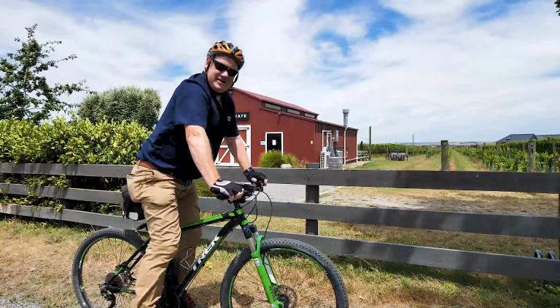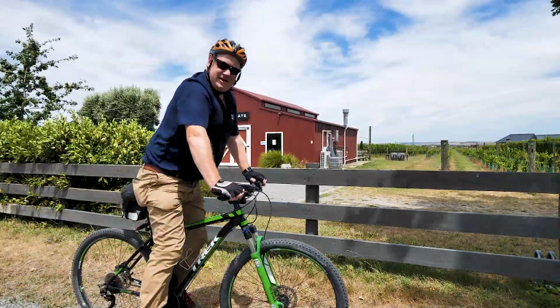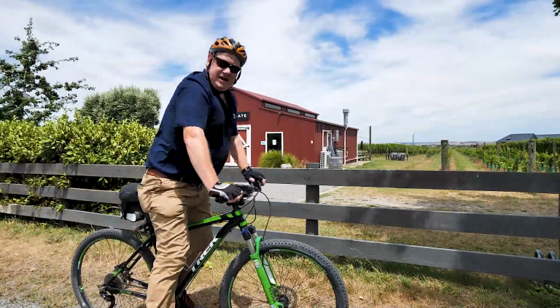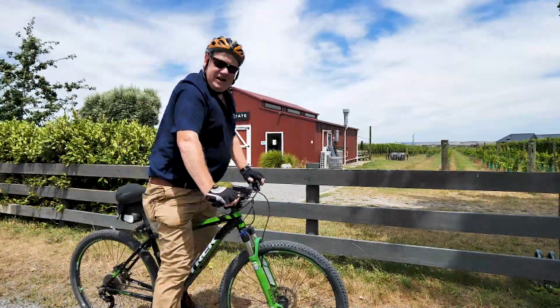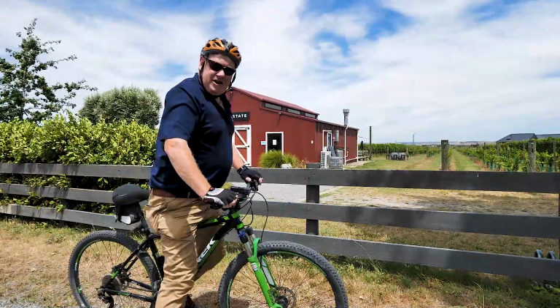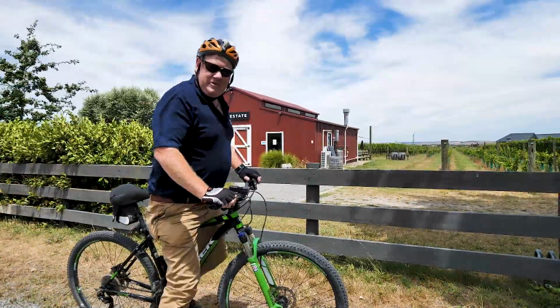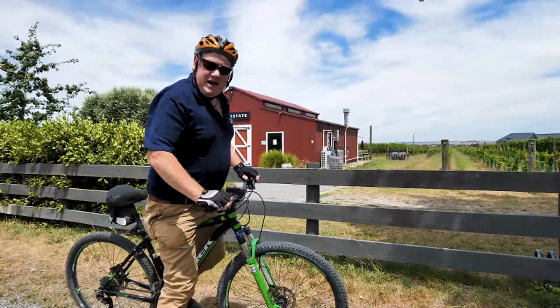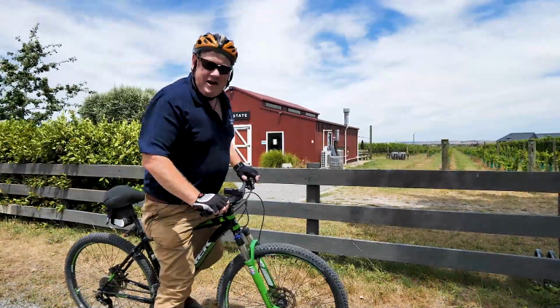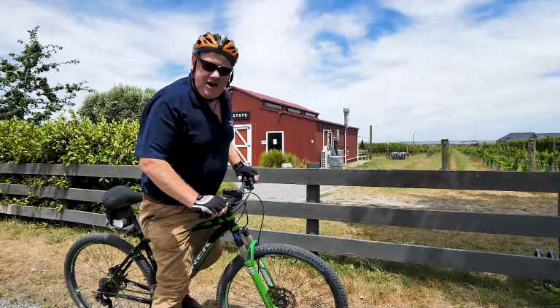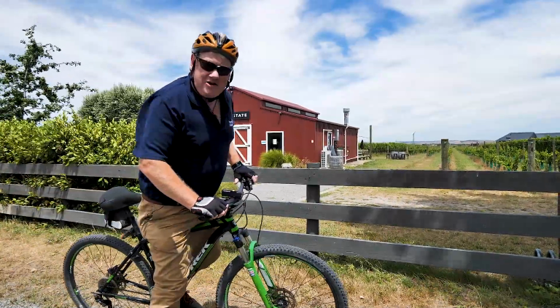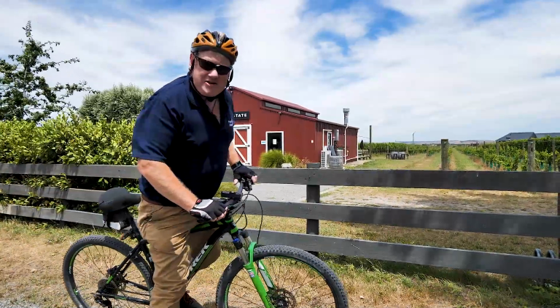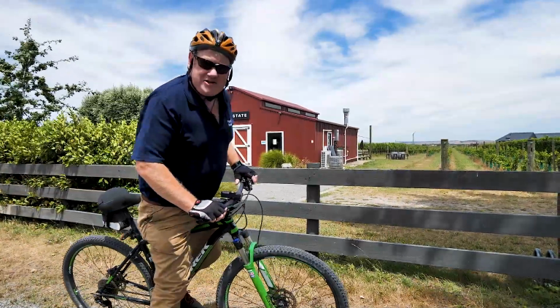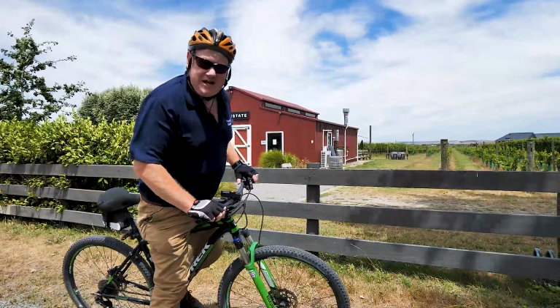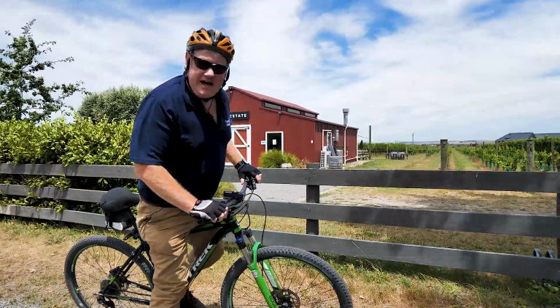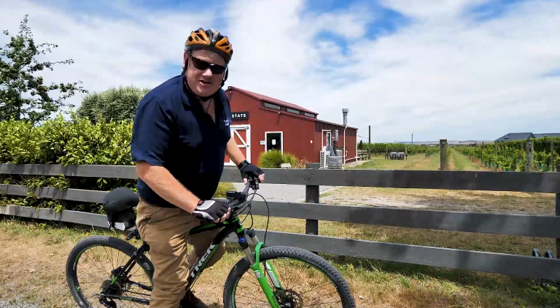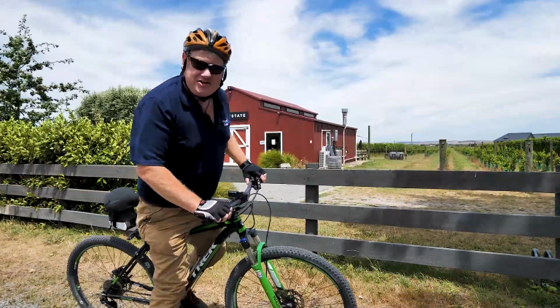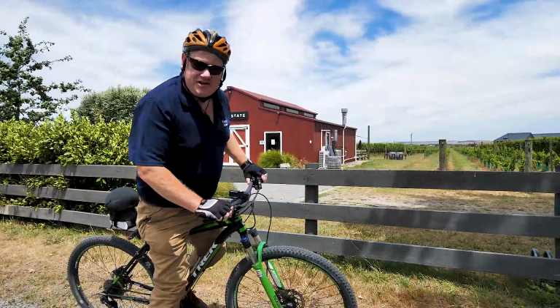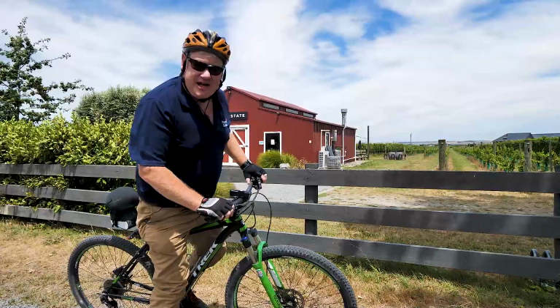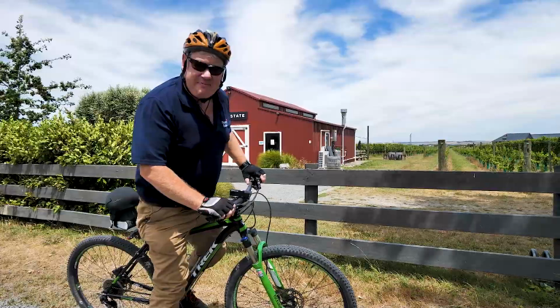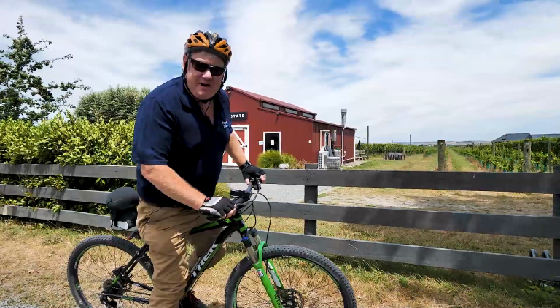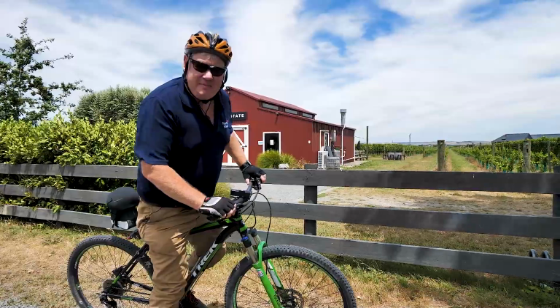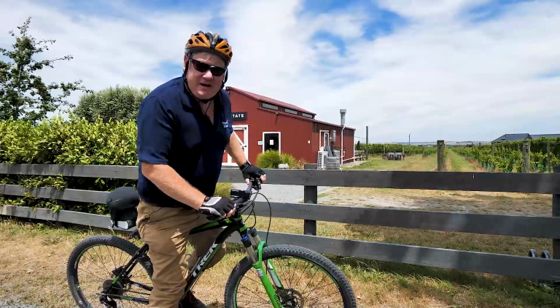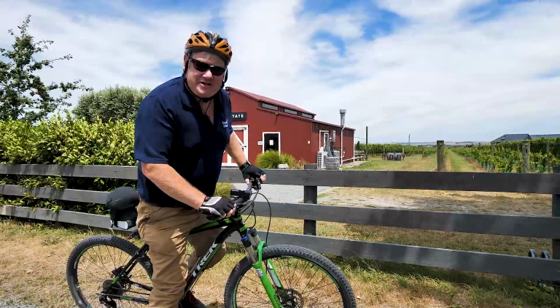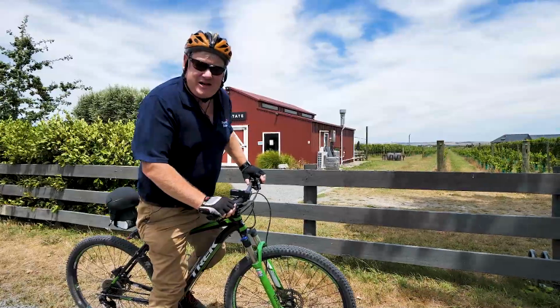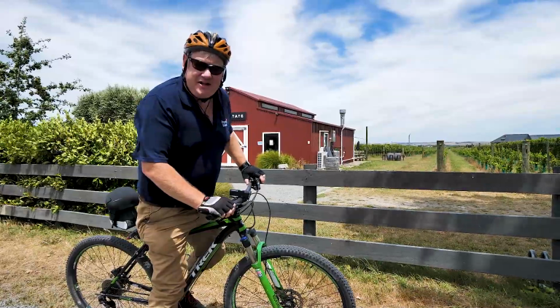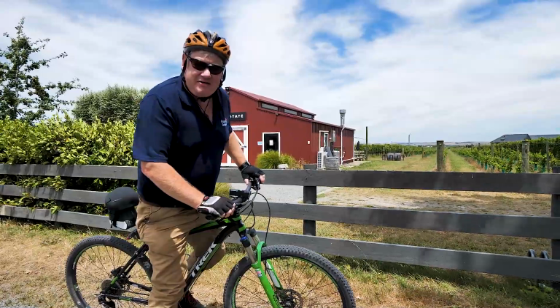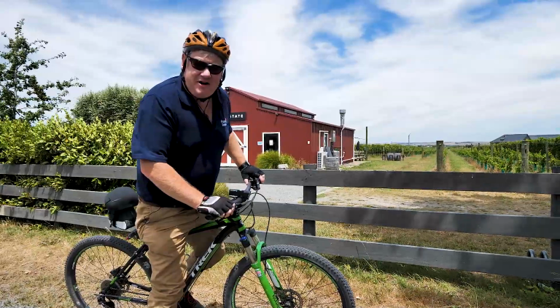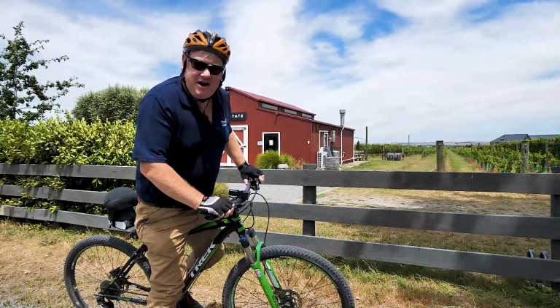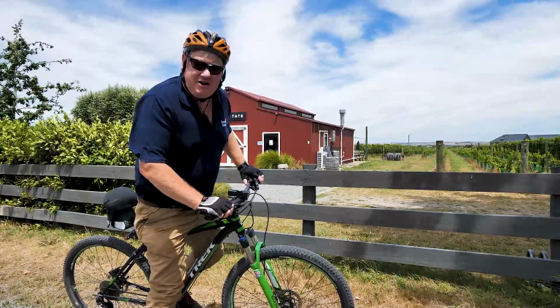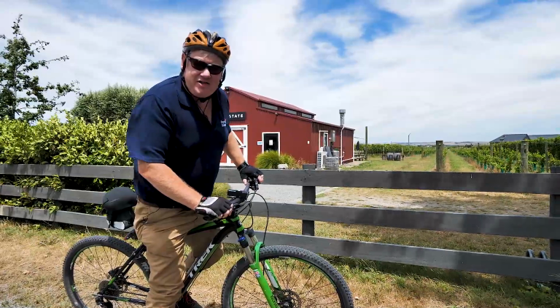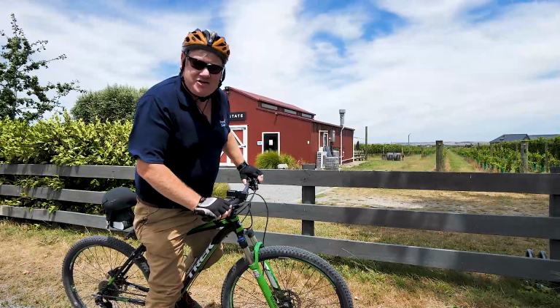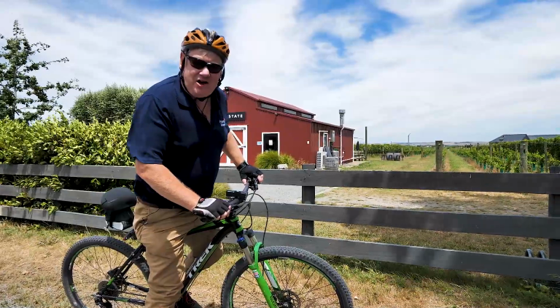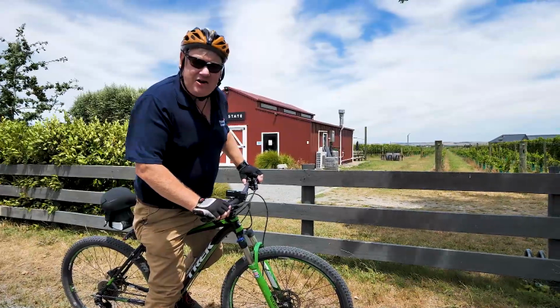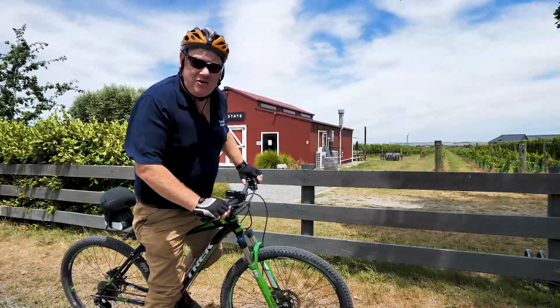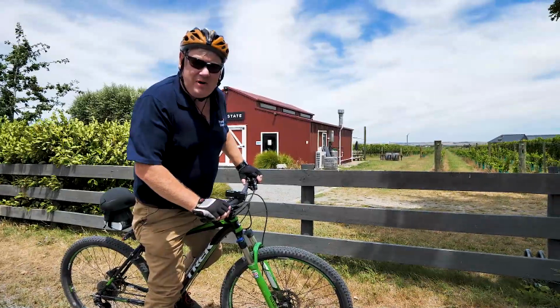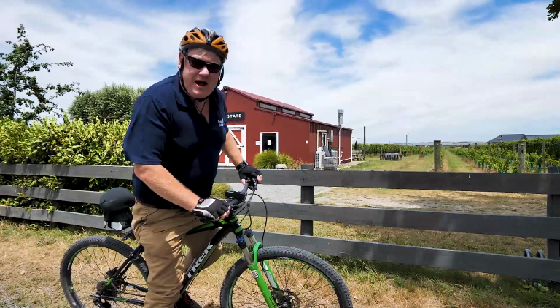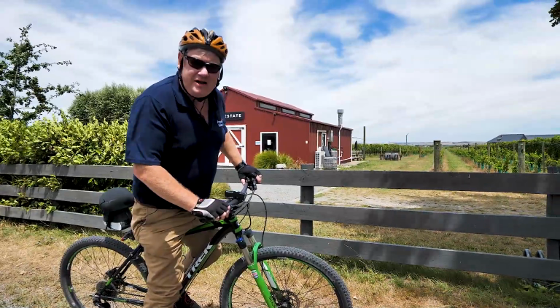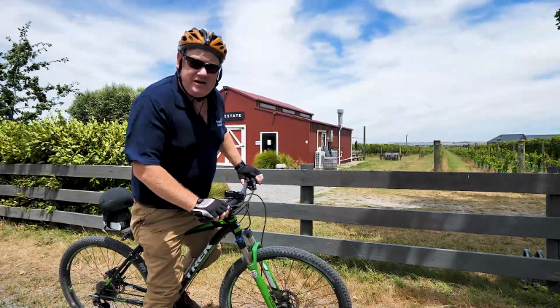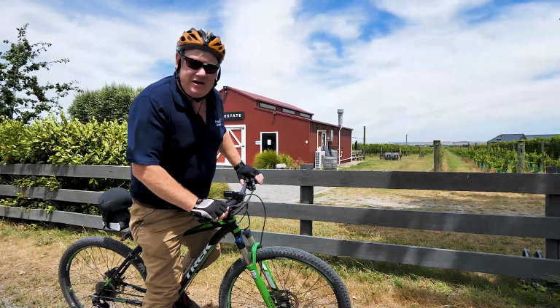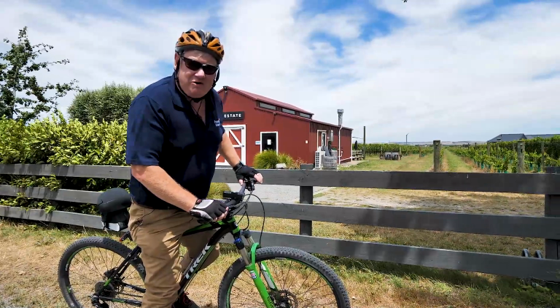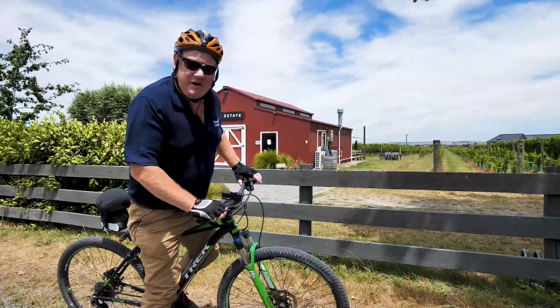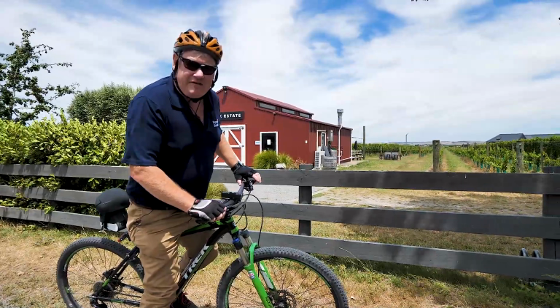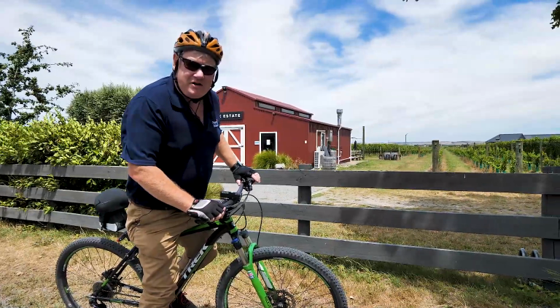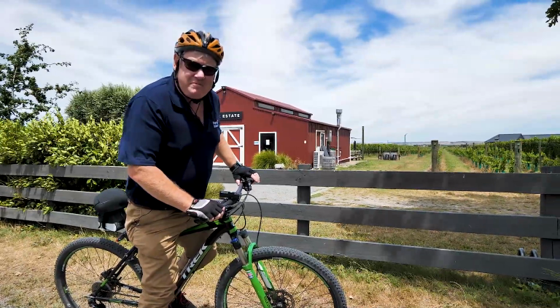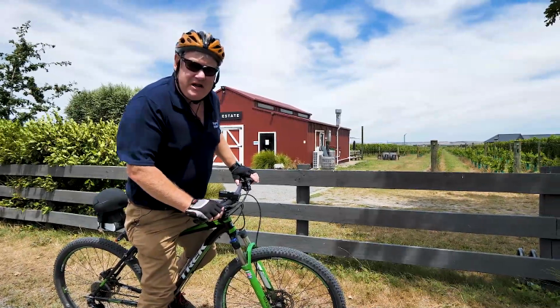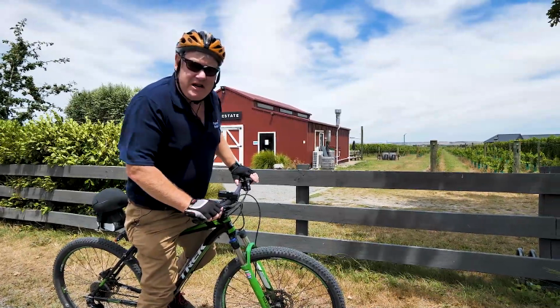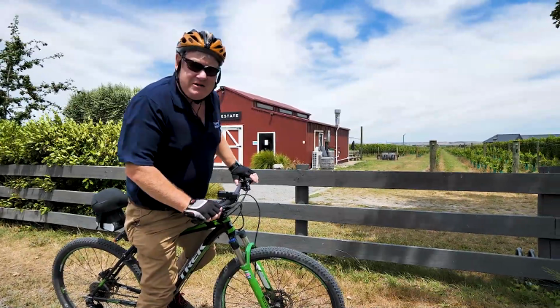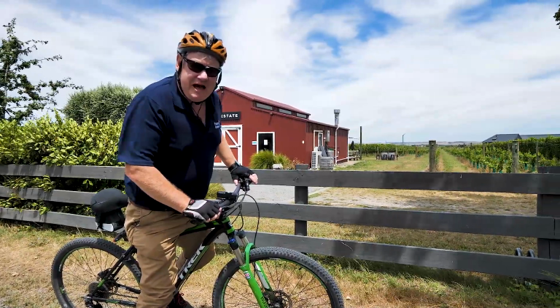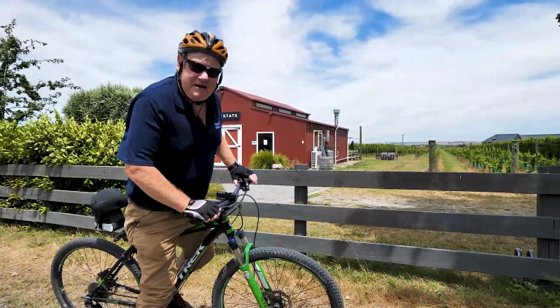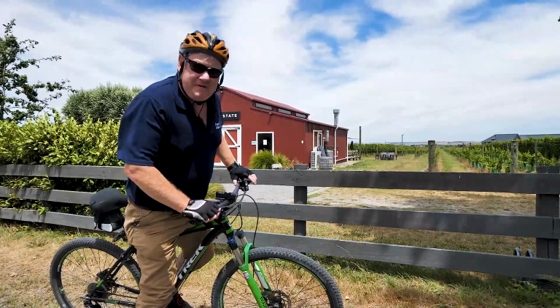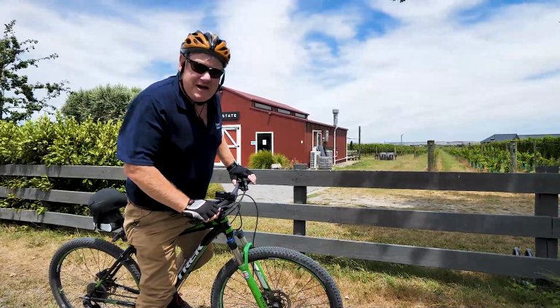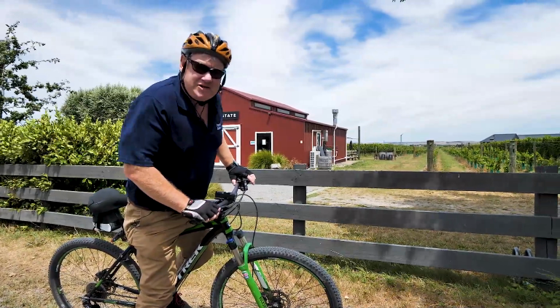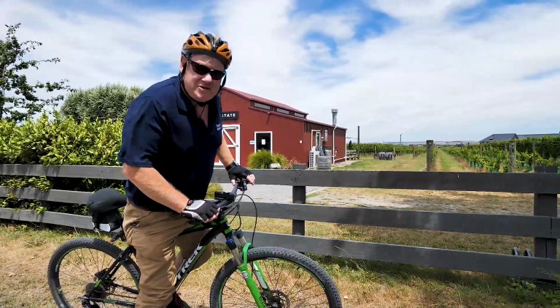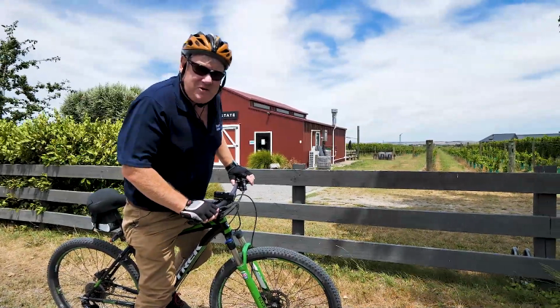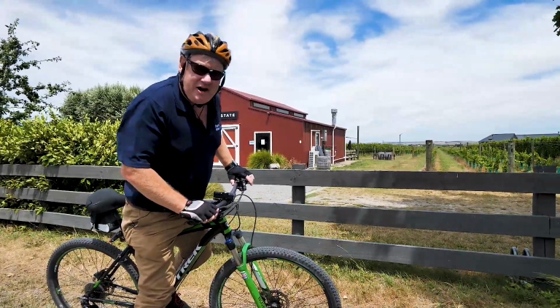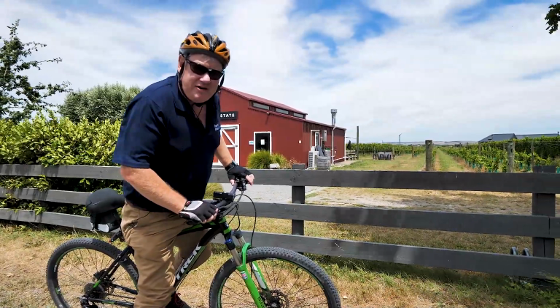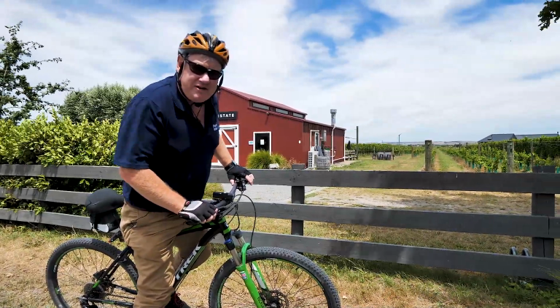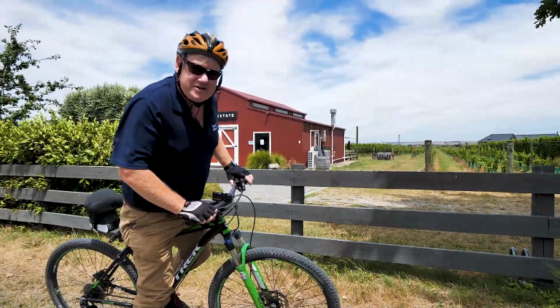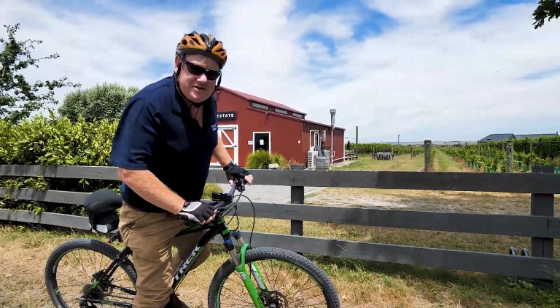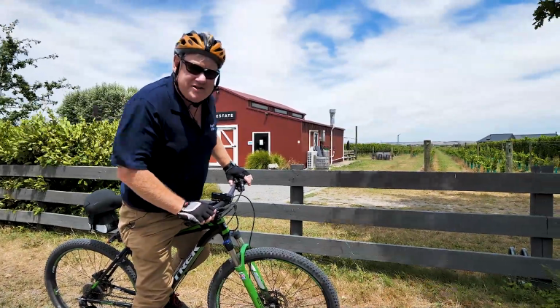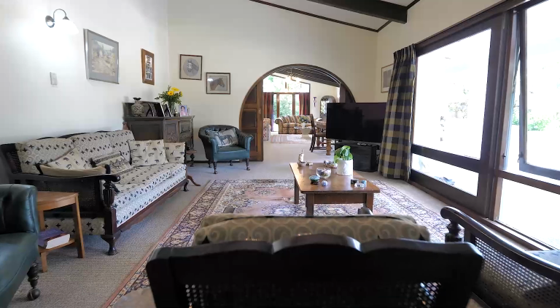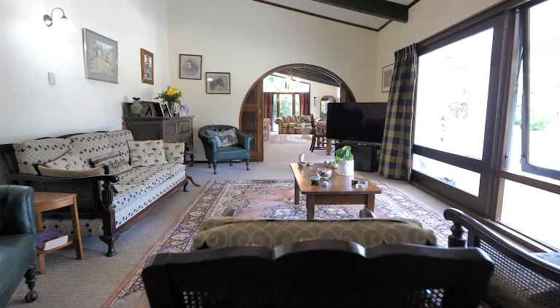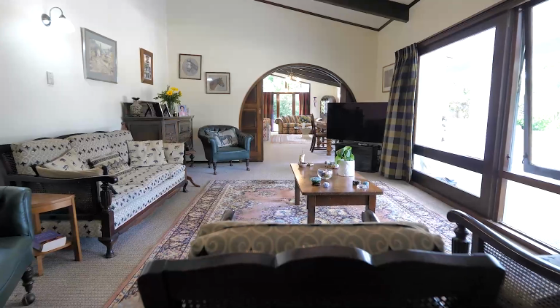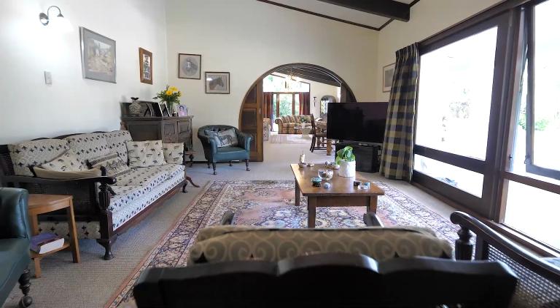And here we are at Oak Estate, just a couple of minutes down the road on the Cycle Way — one of the many cafes and wineries in this area.